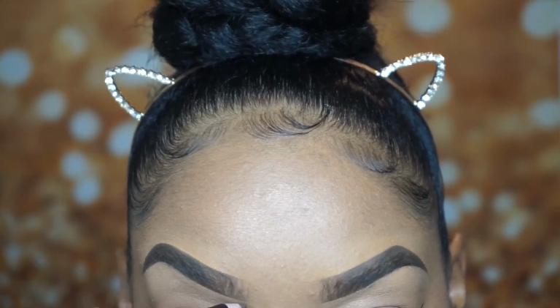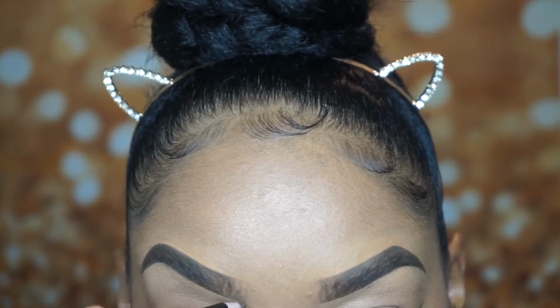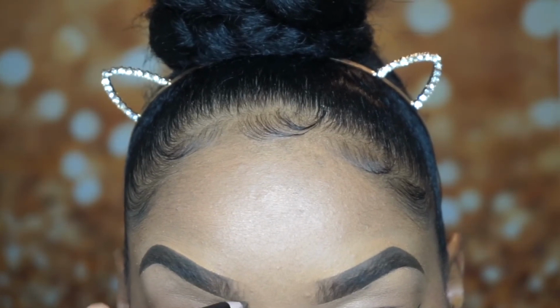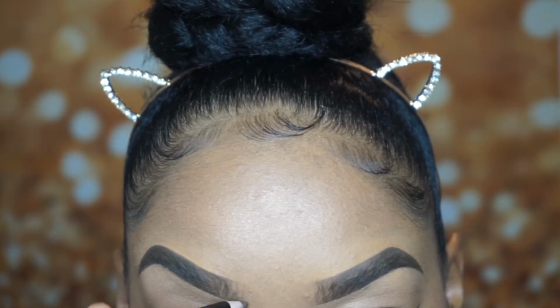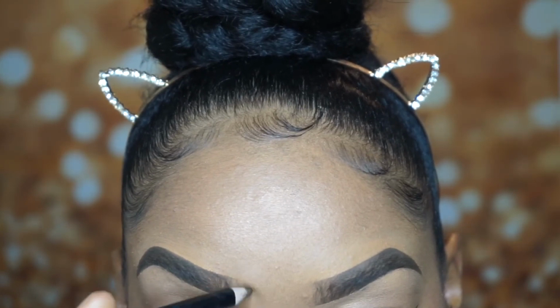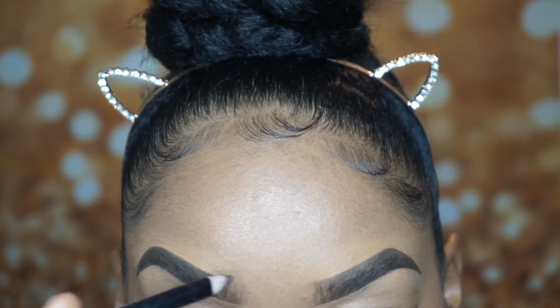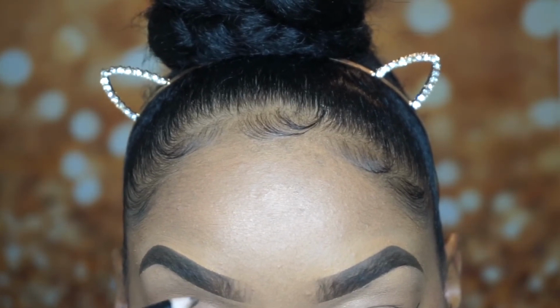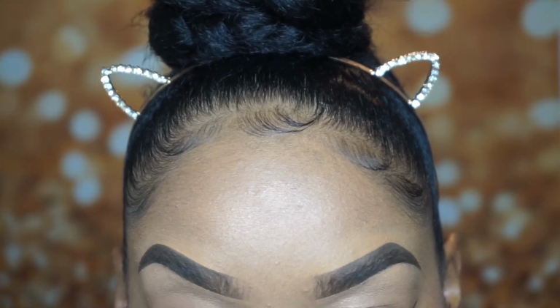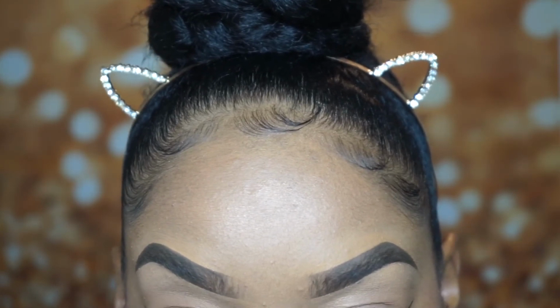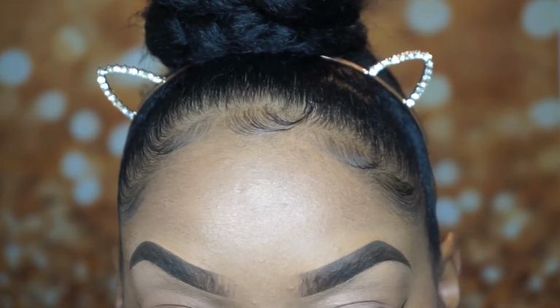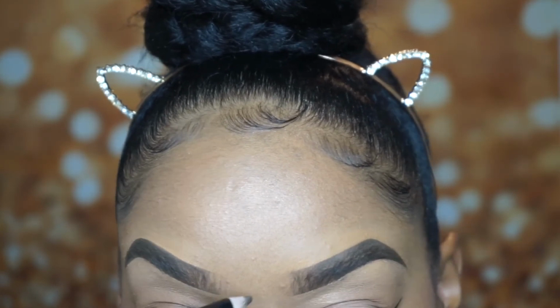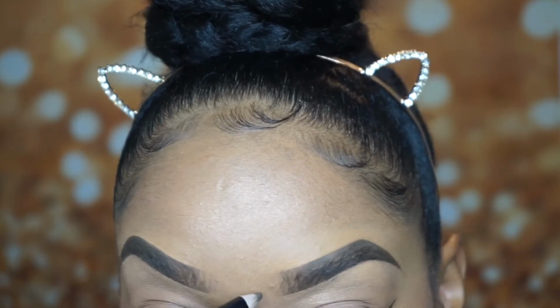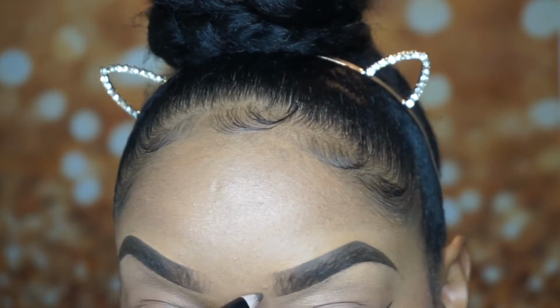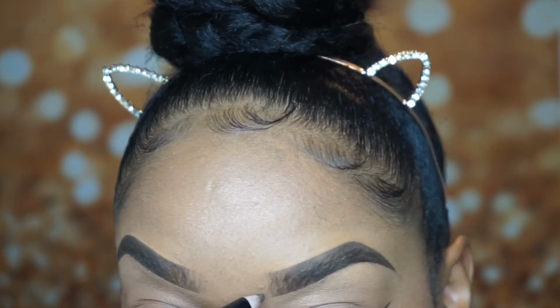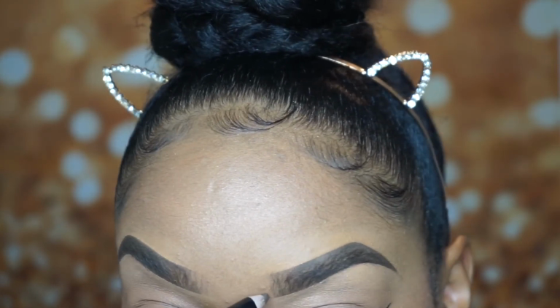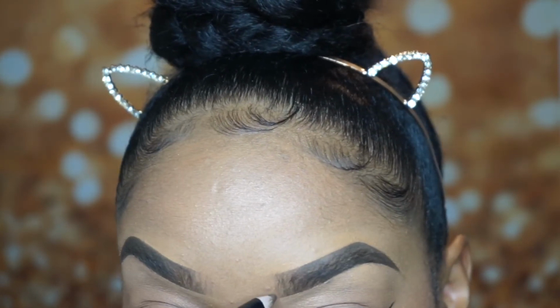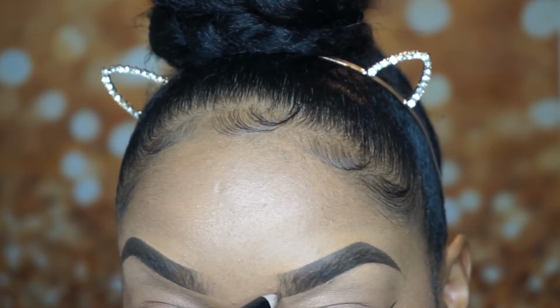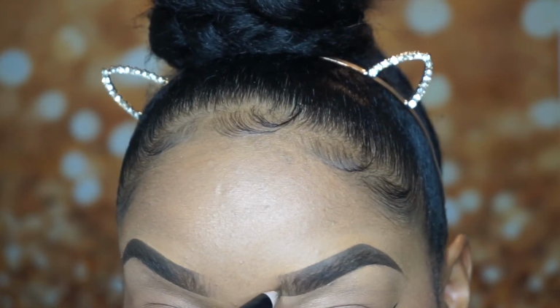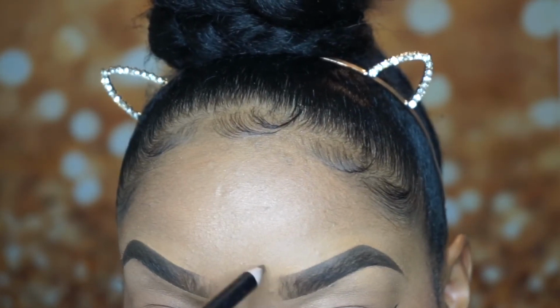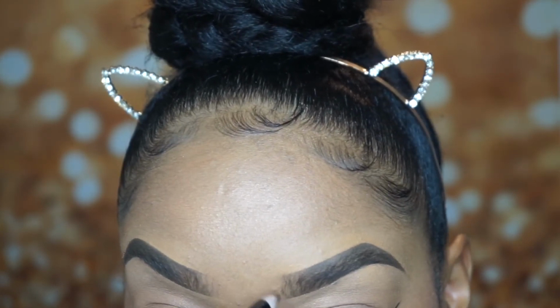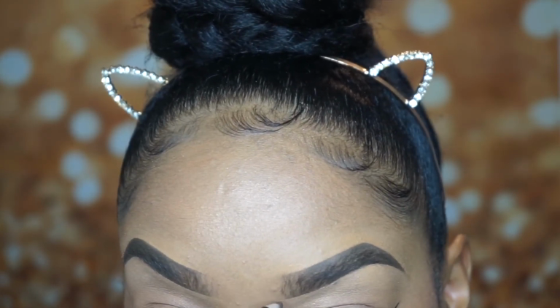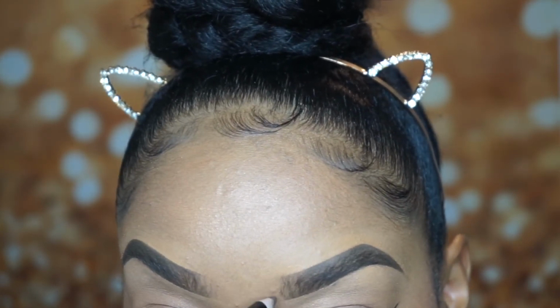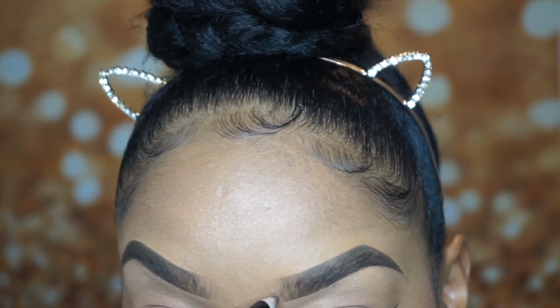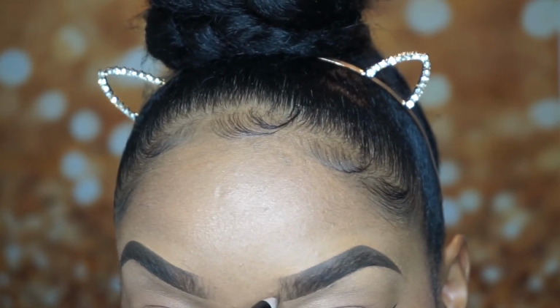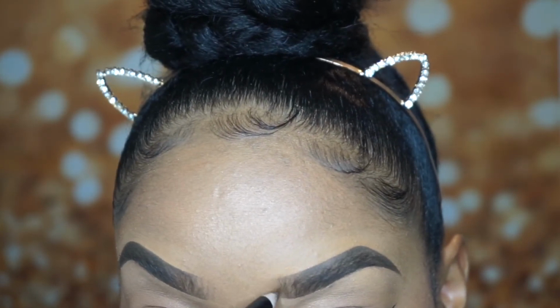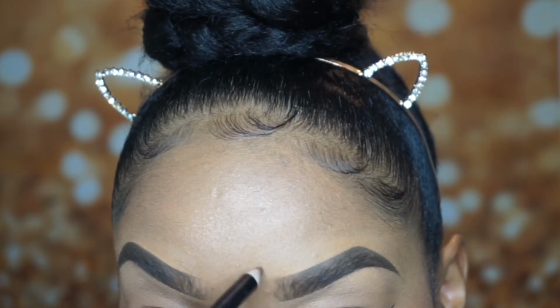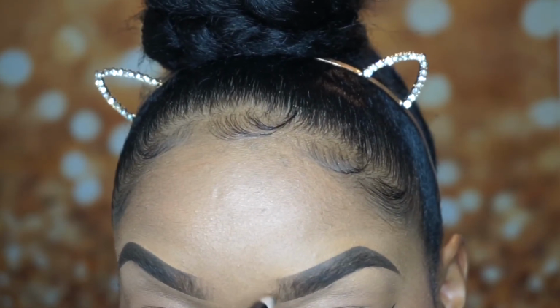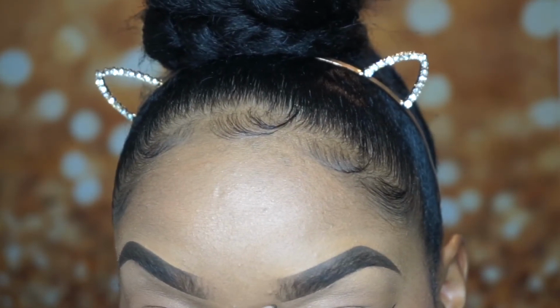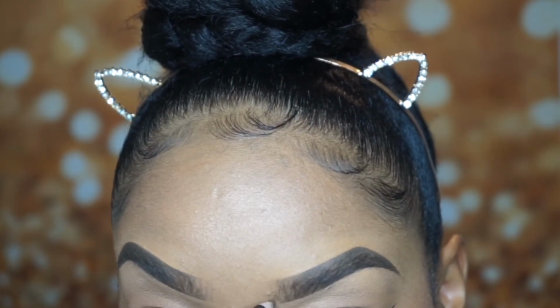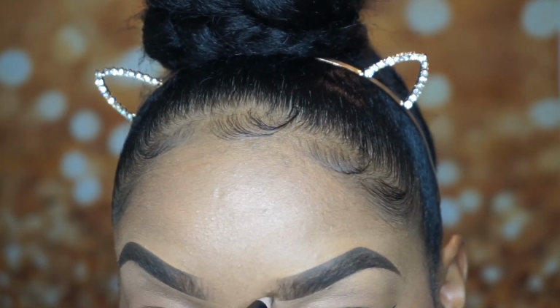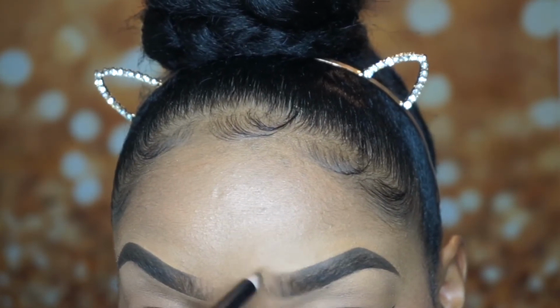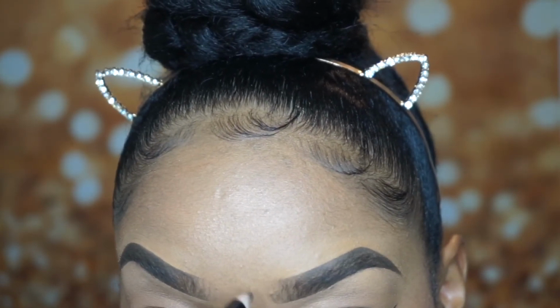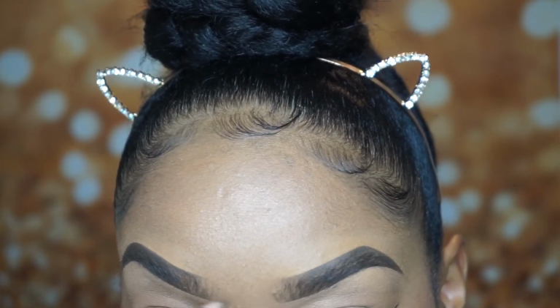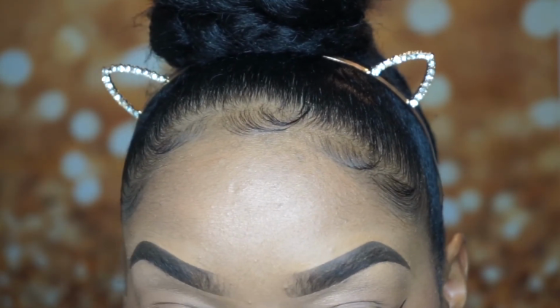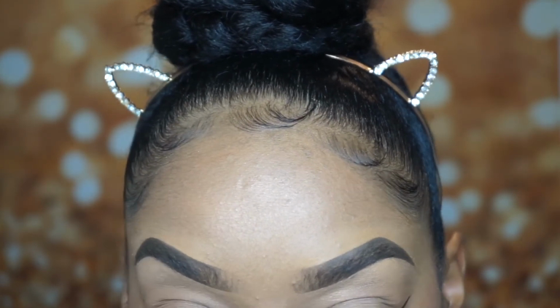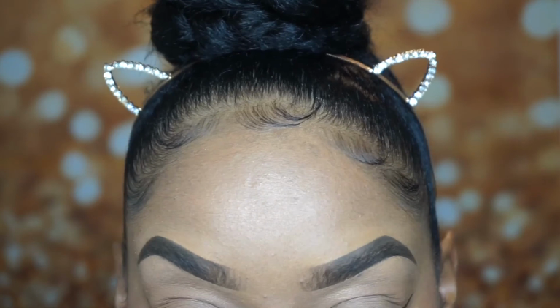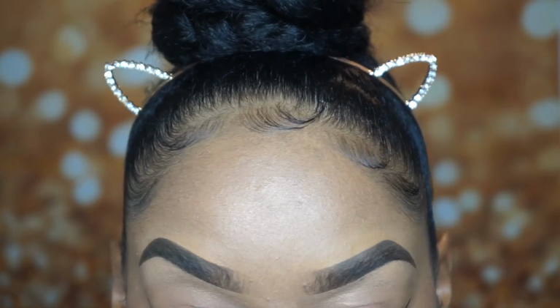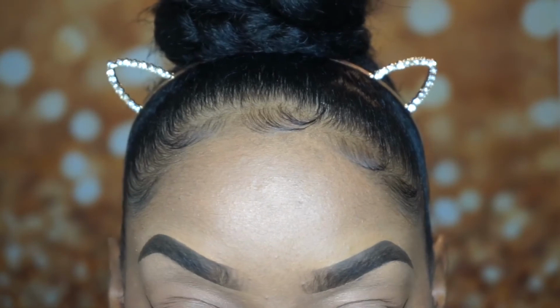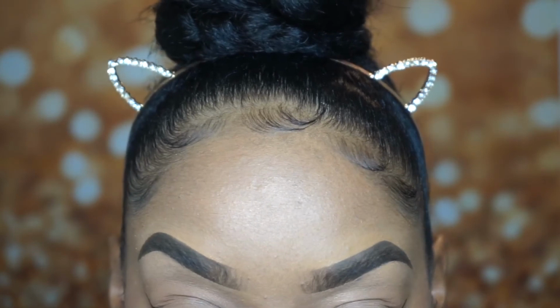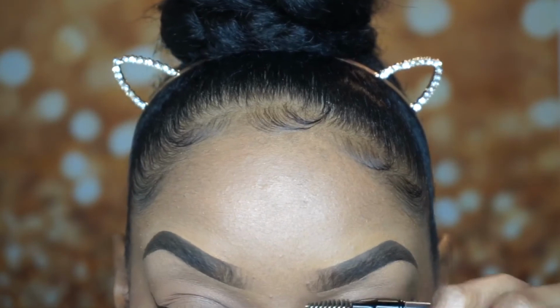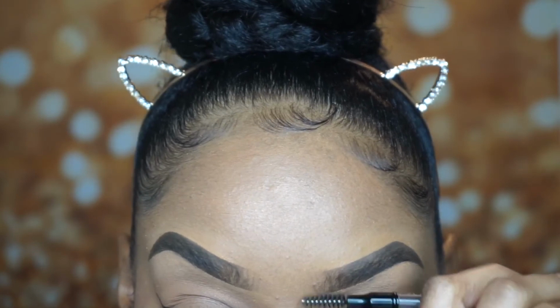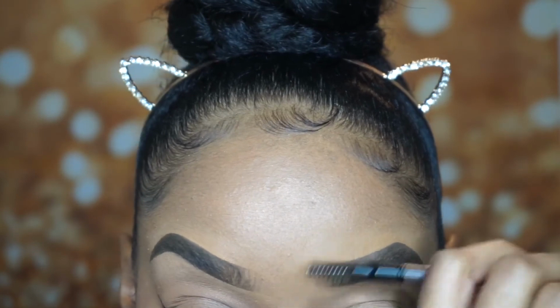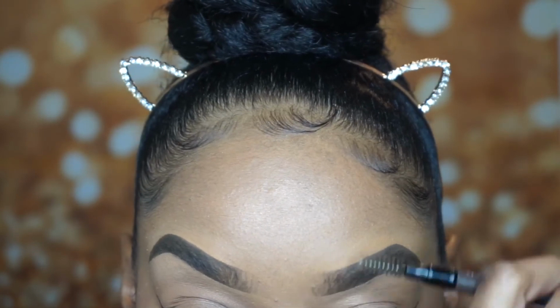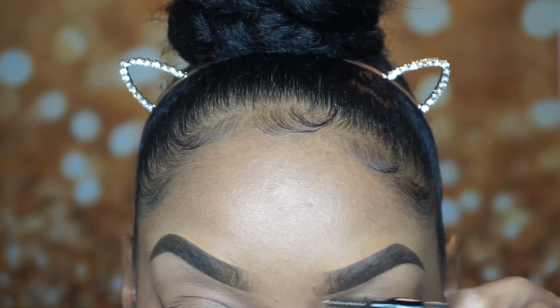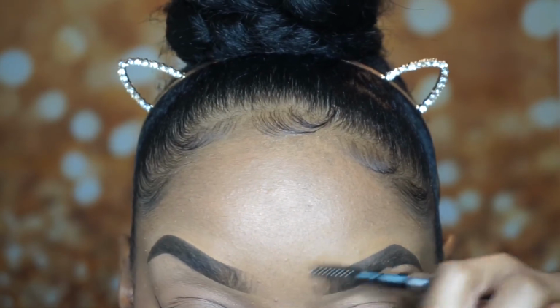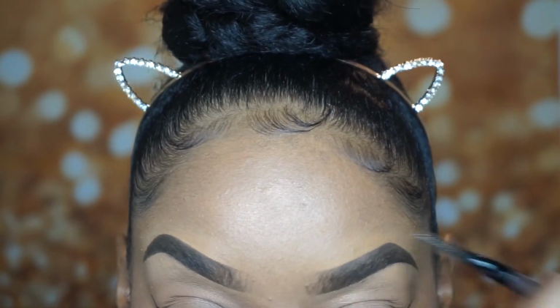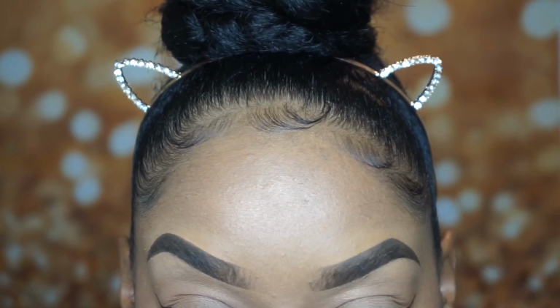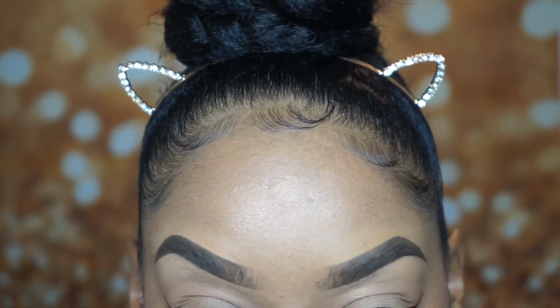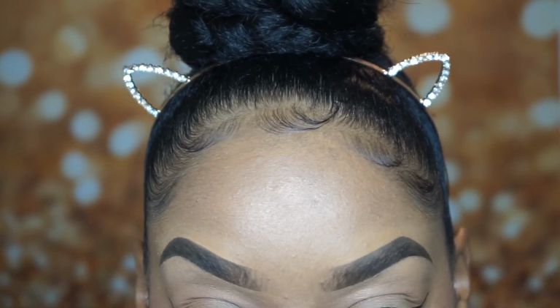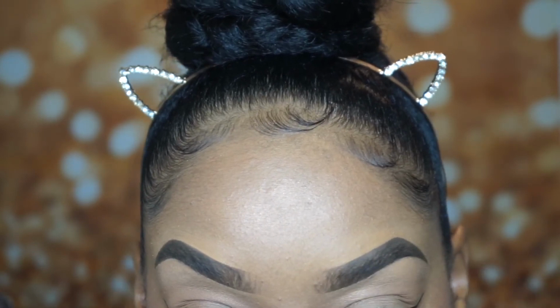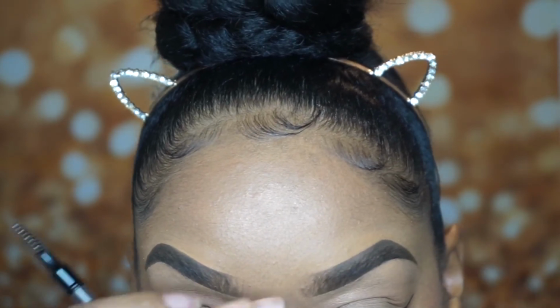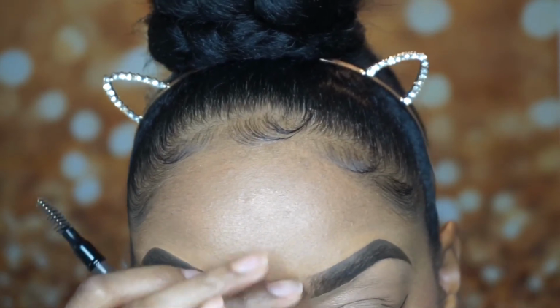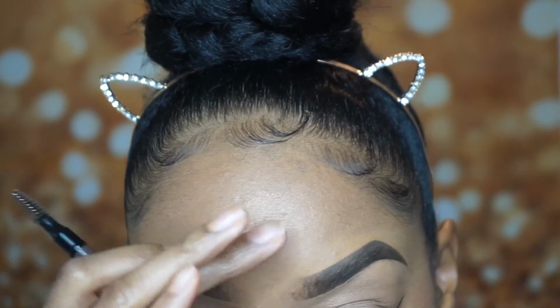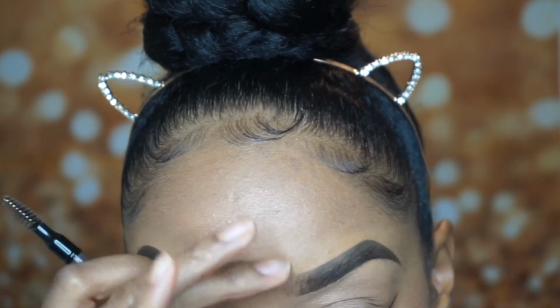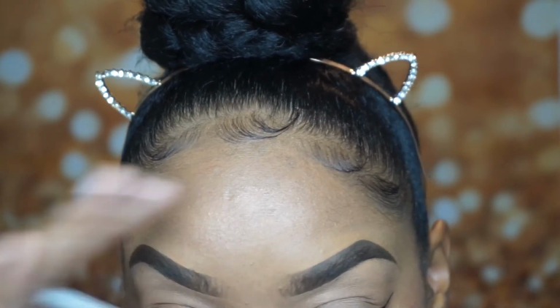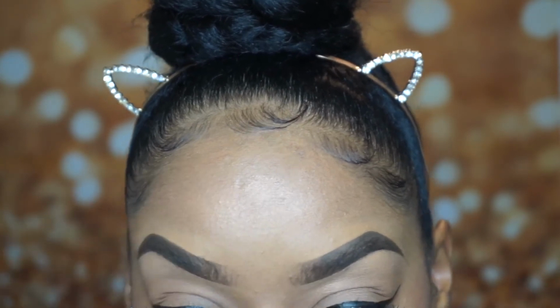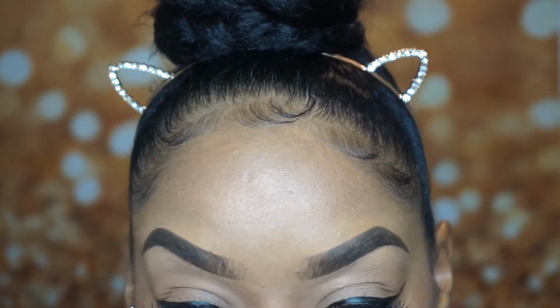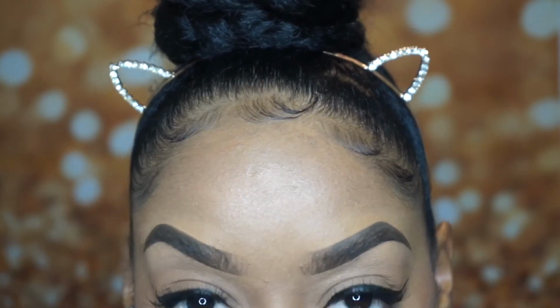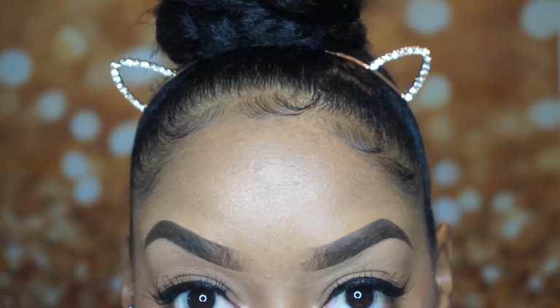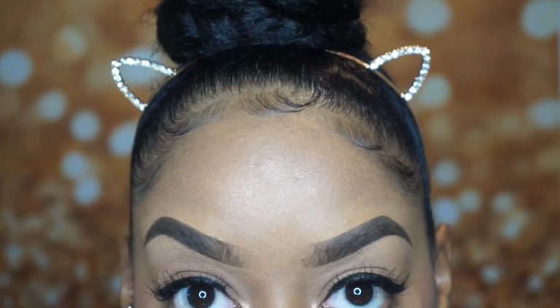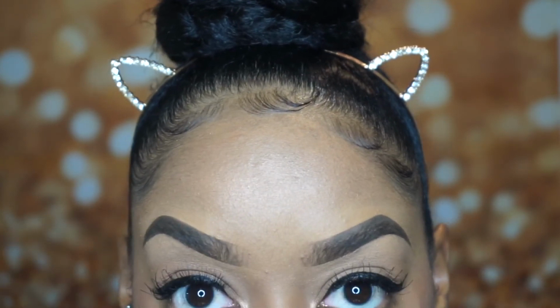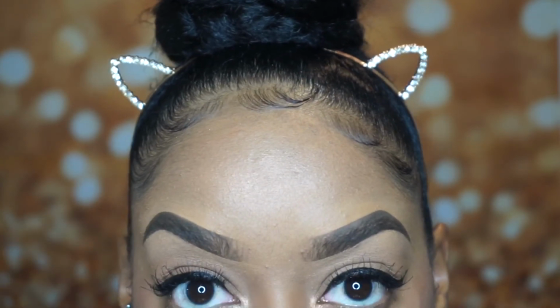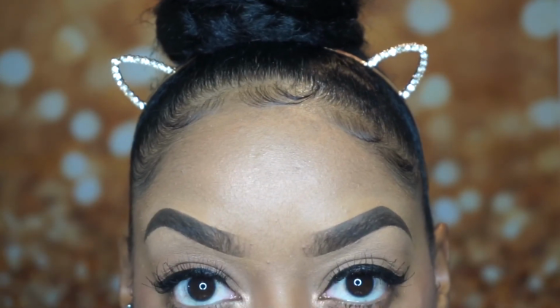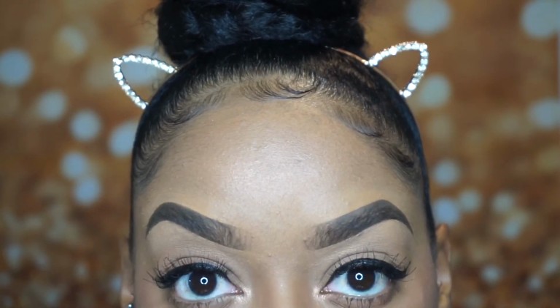After I've done the other eyebrow, I take my pencil and continue to do those flicks upward to perfect and make the brows look alike.